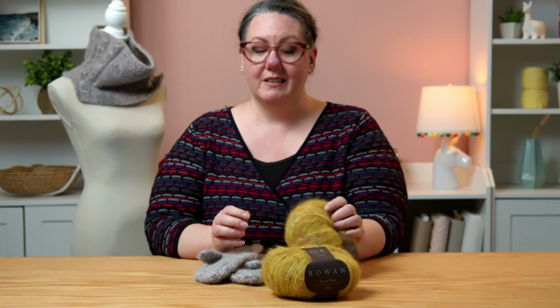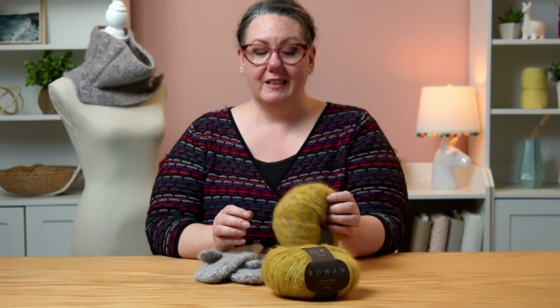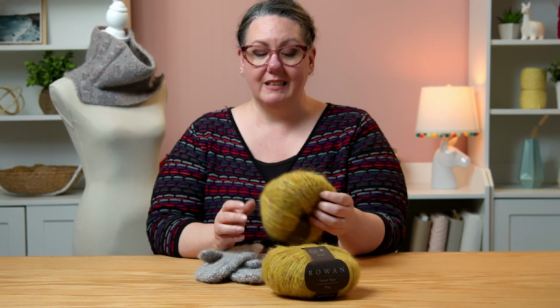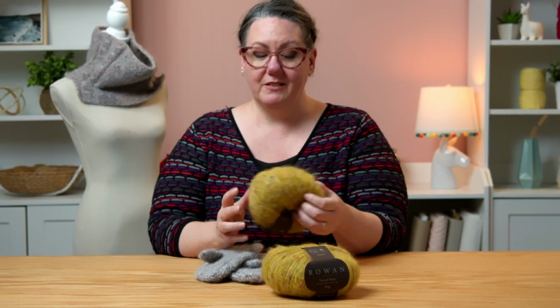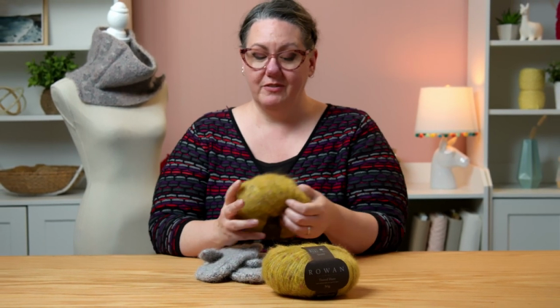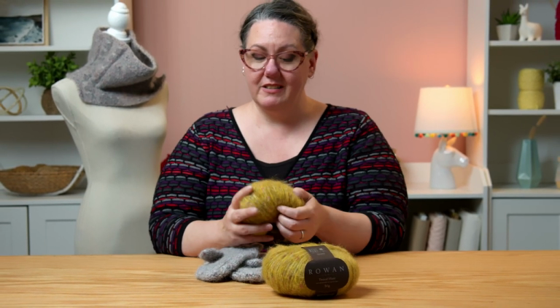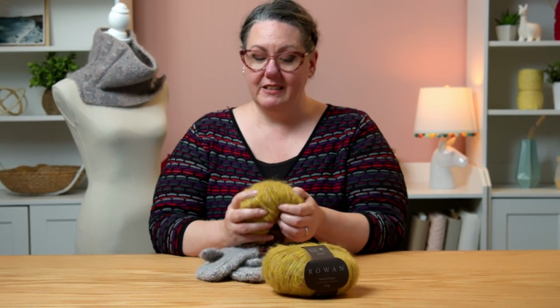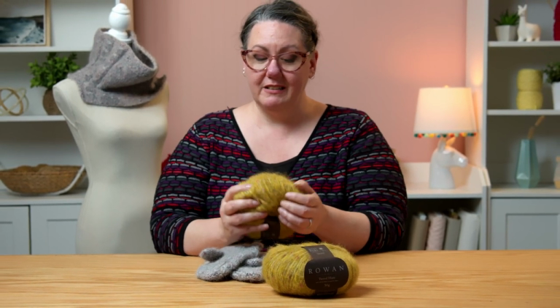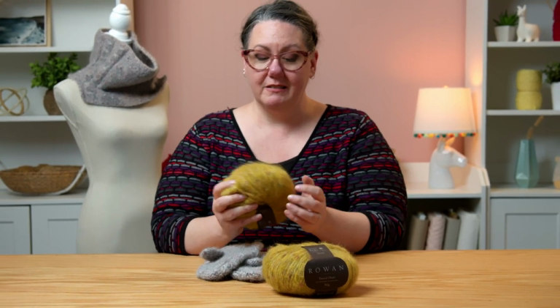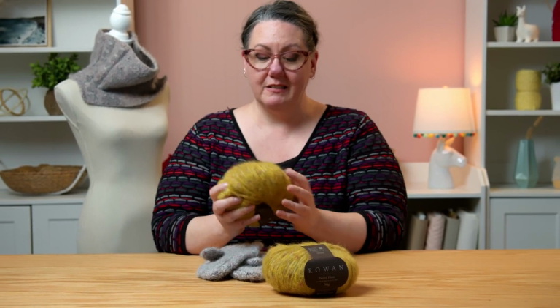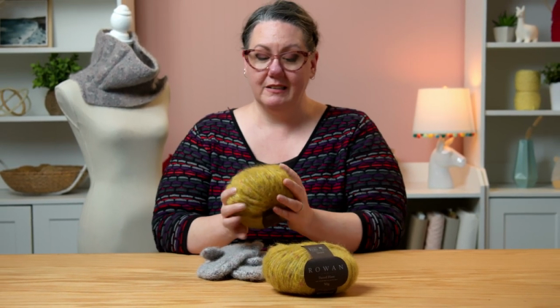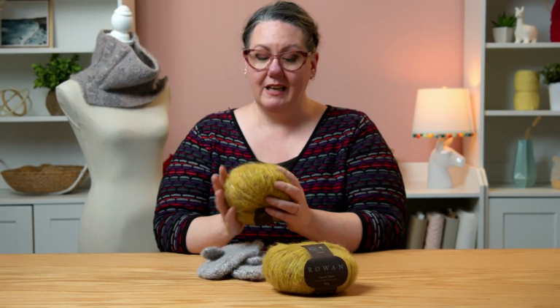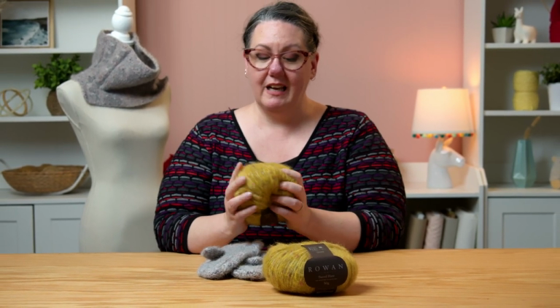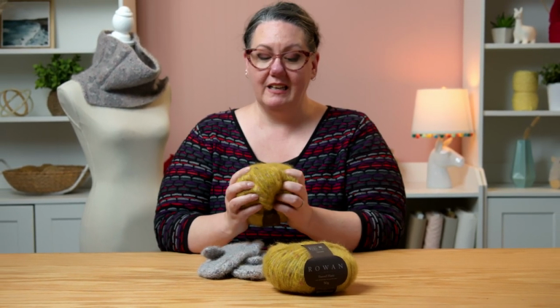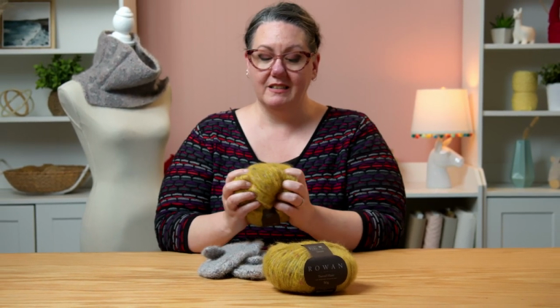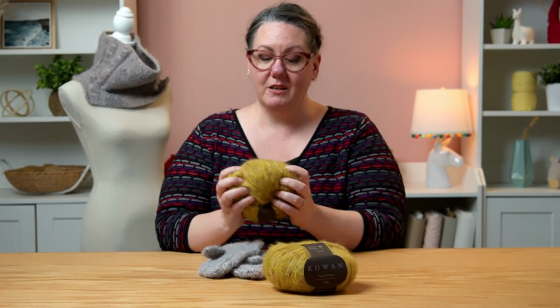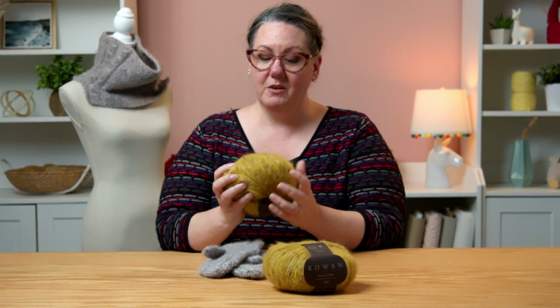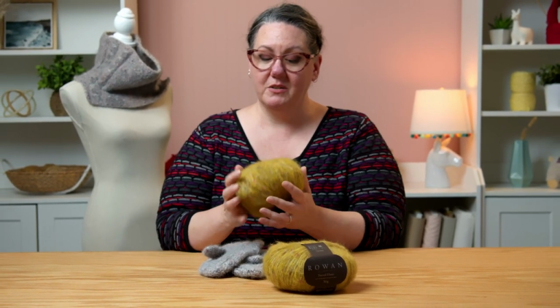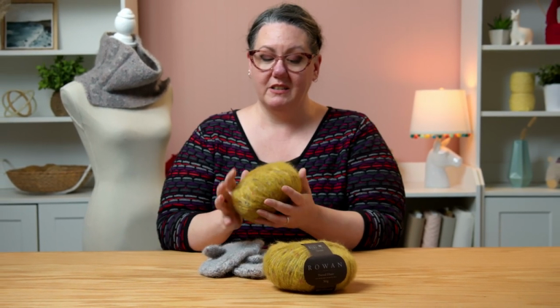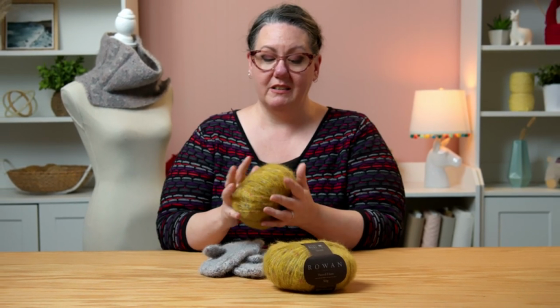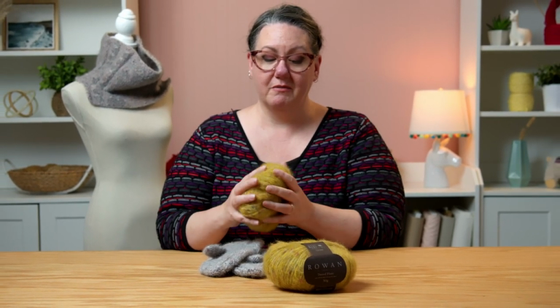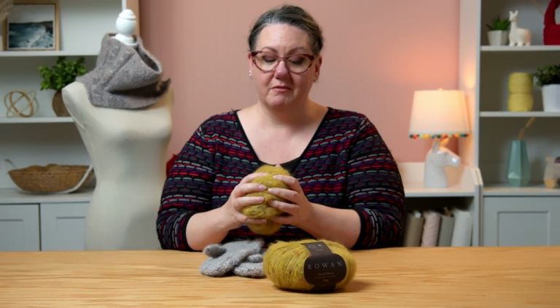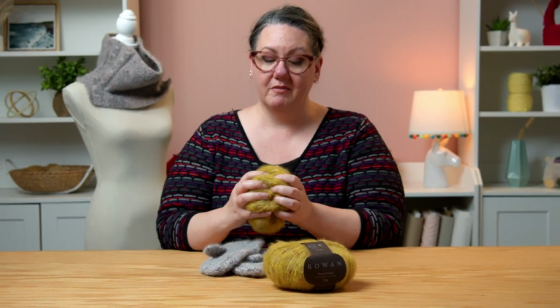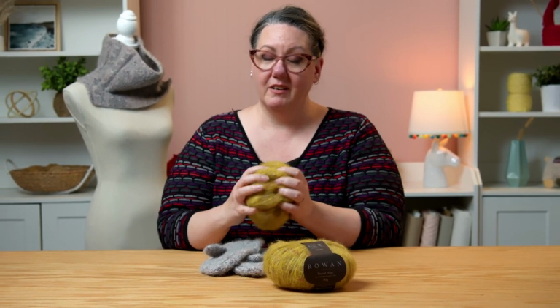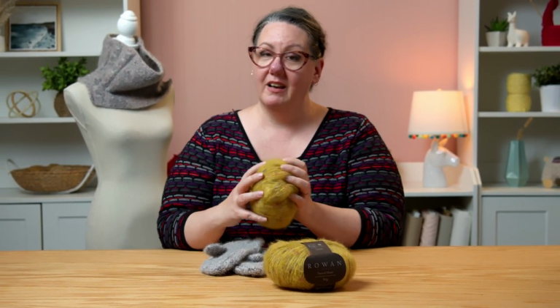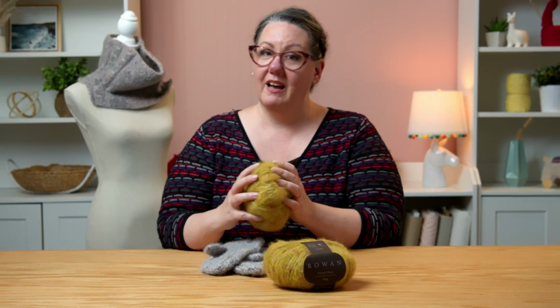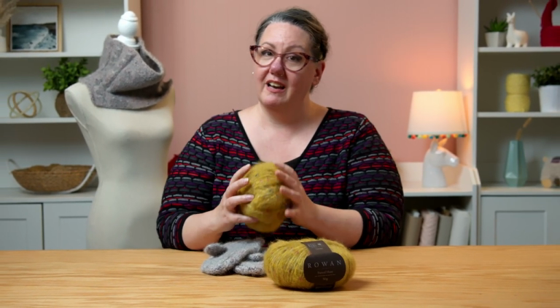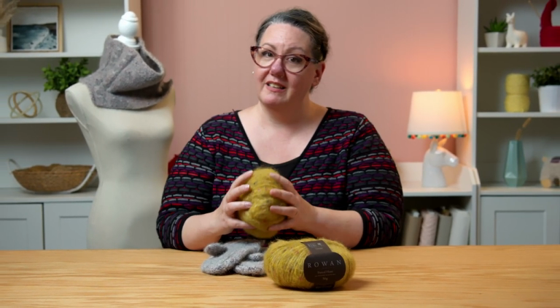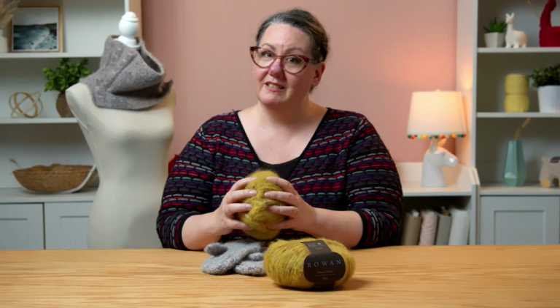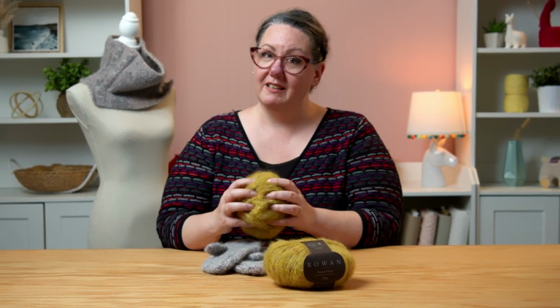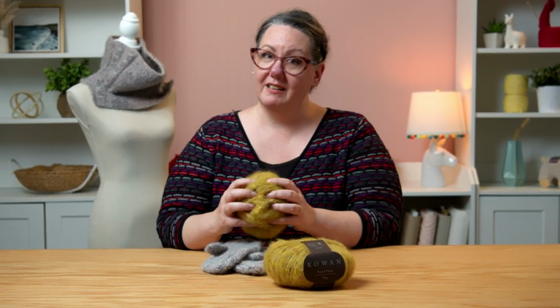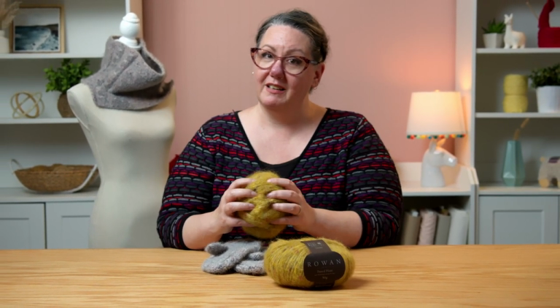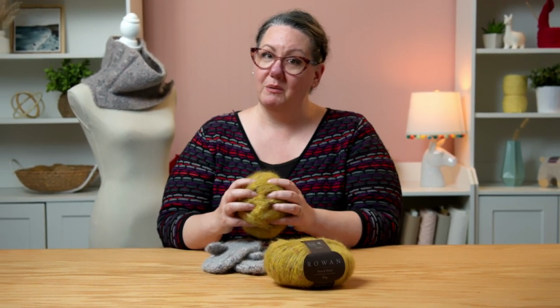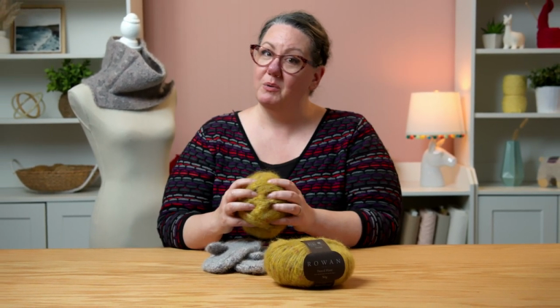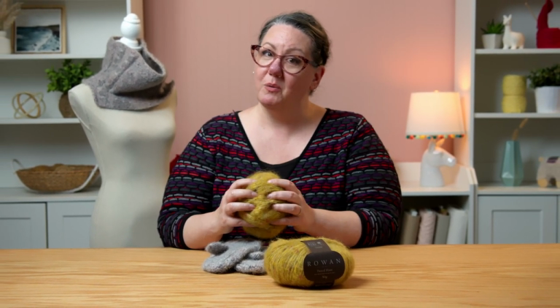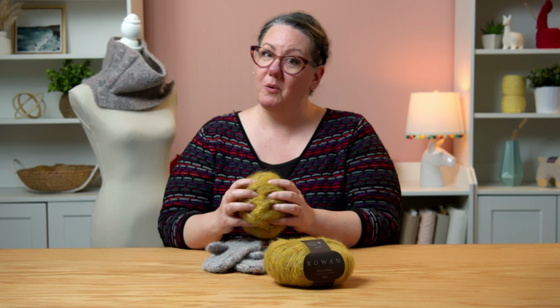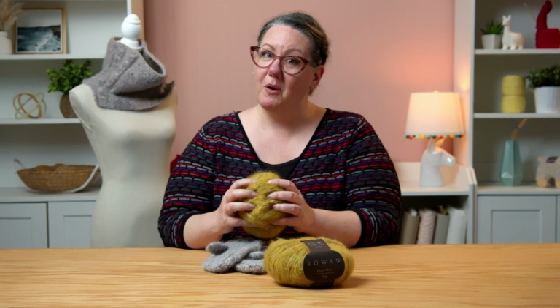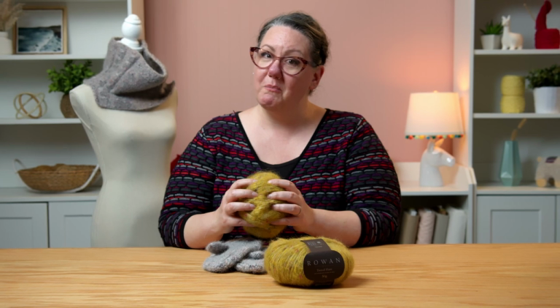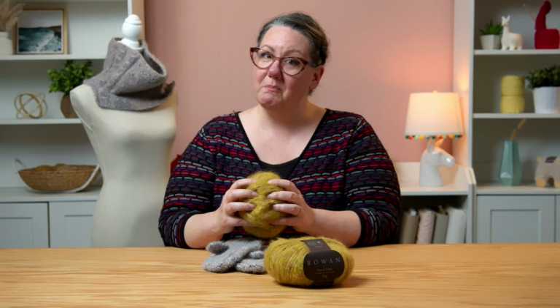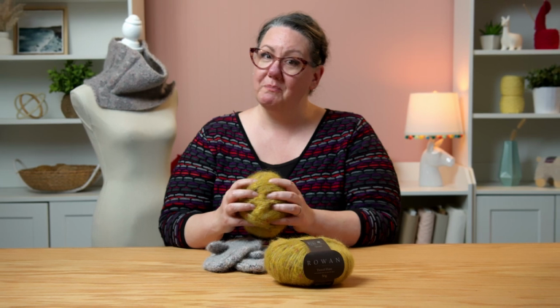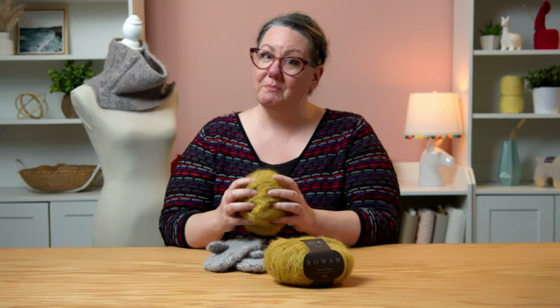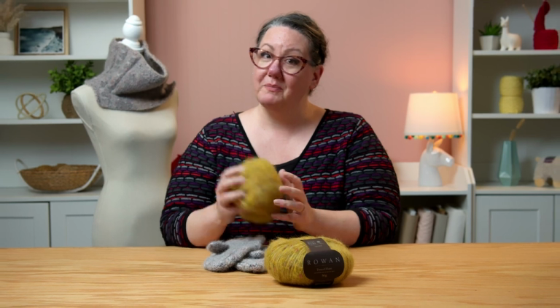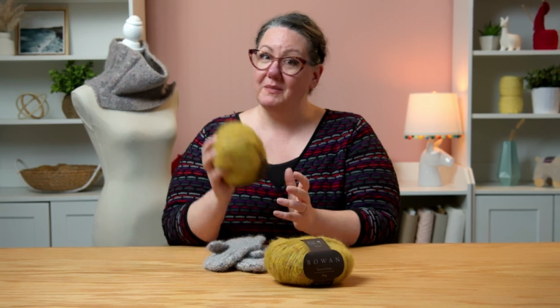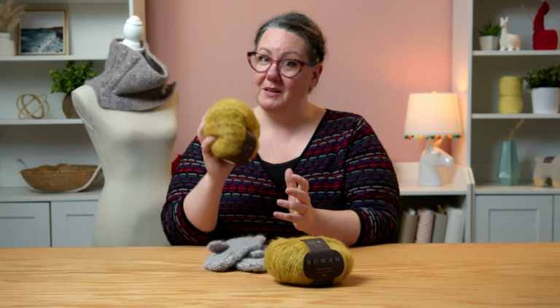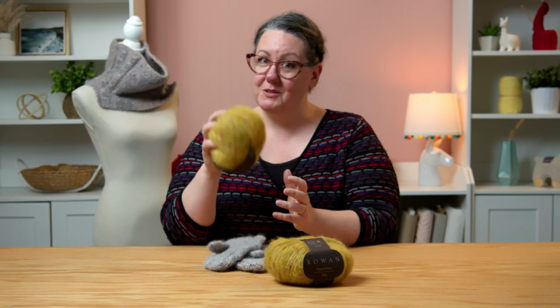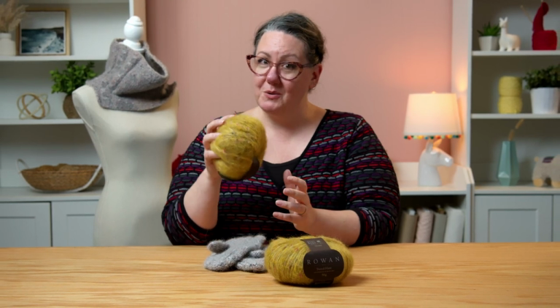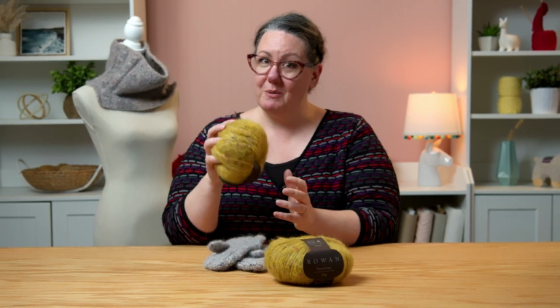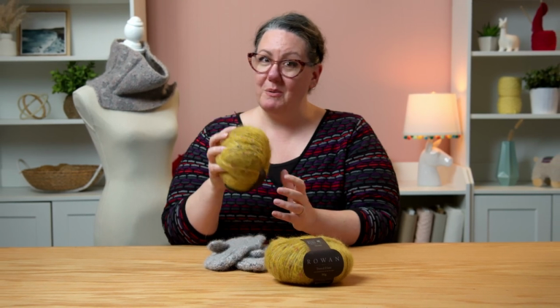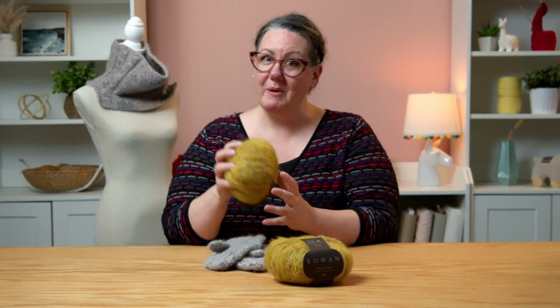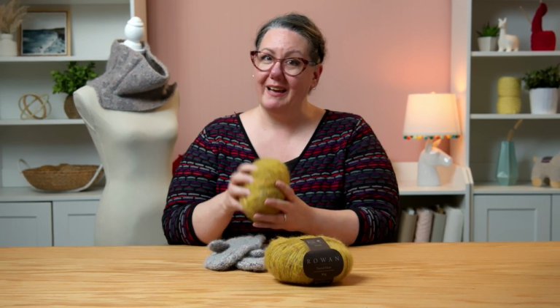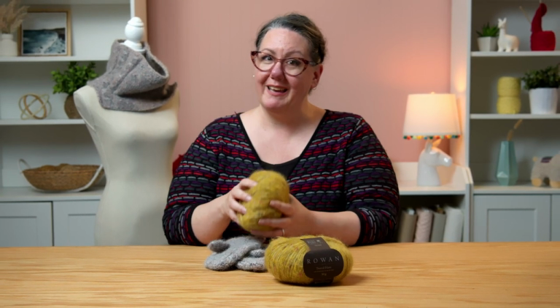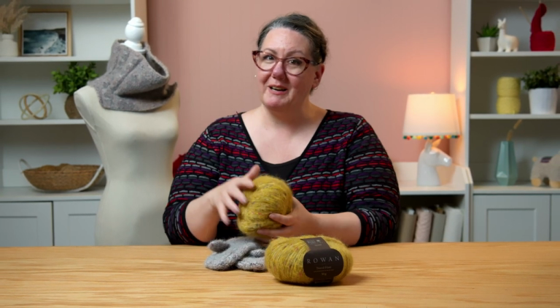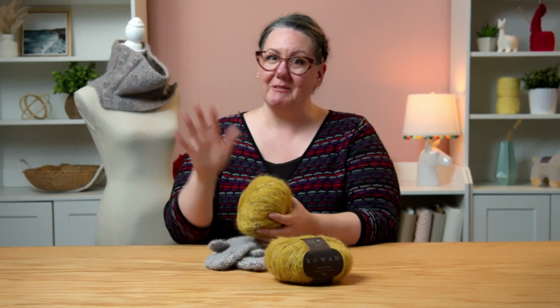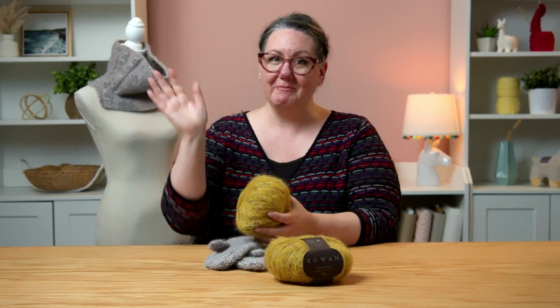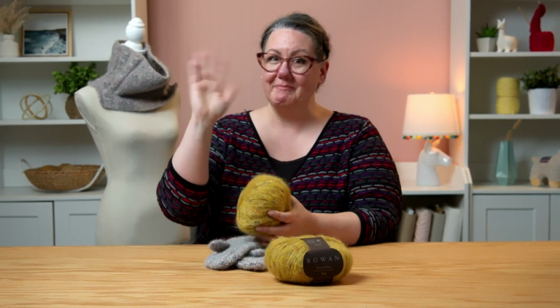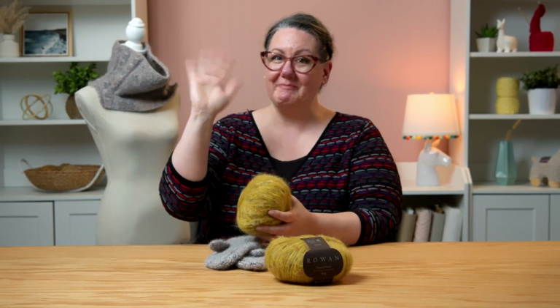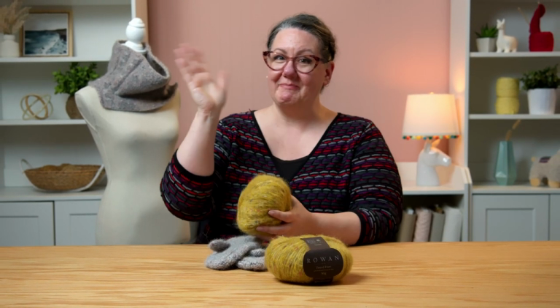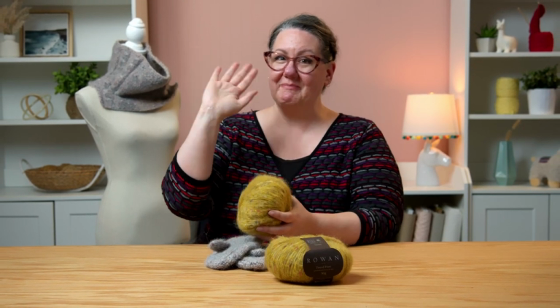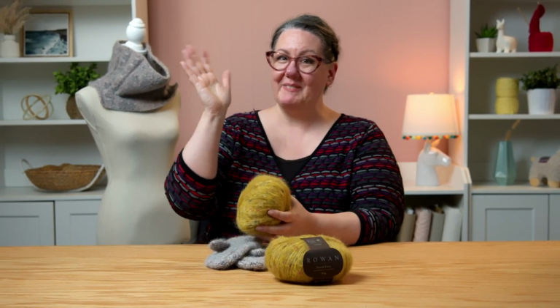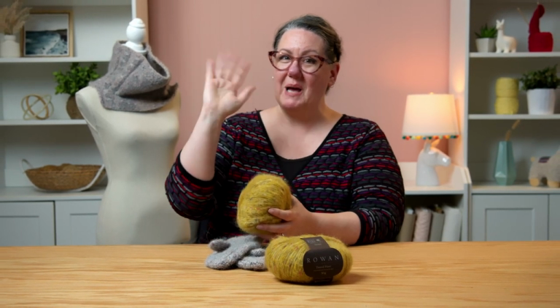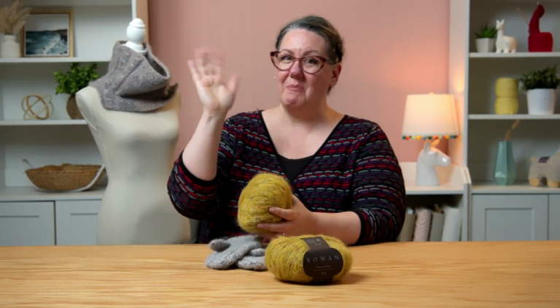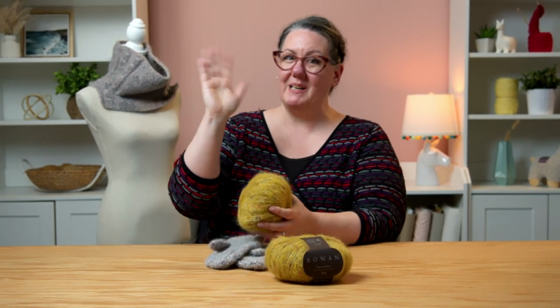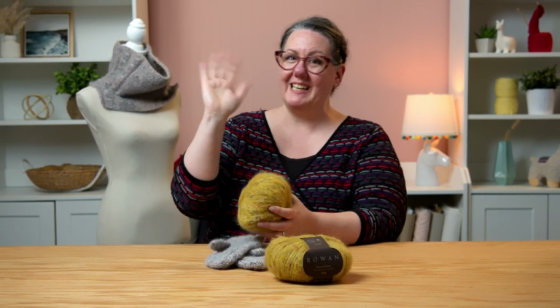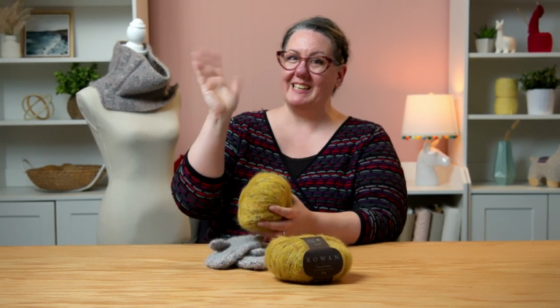It's fuzzy and it's cozy and it's gonna keep you warm. Join me back here. Happy knitting!